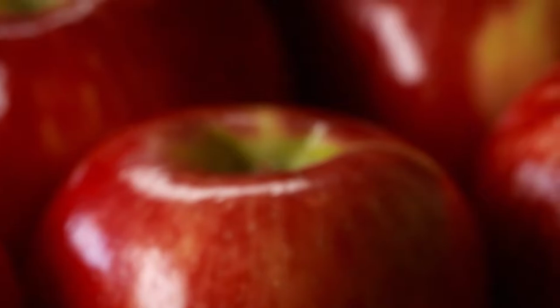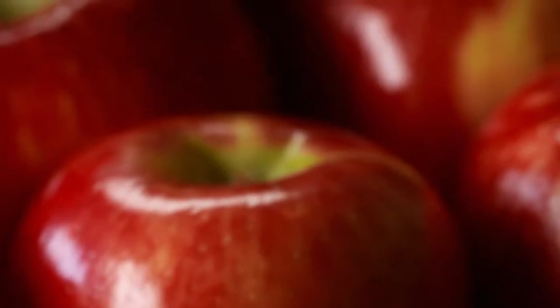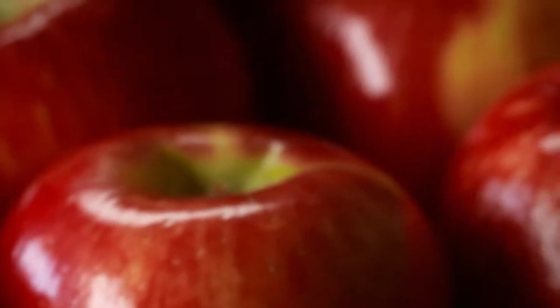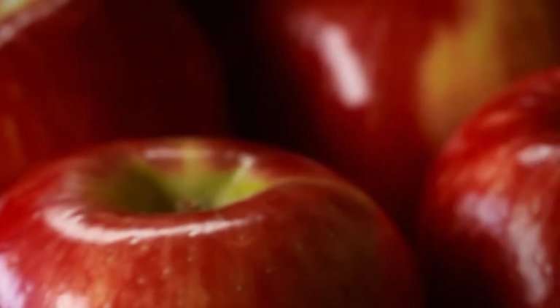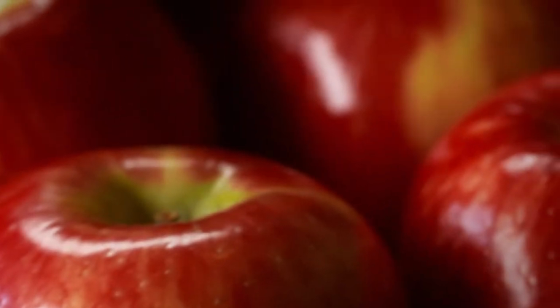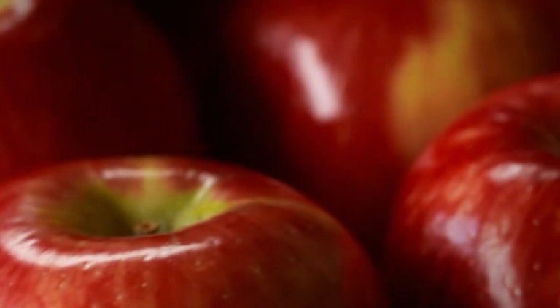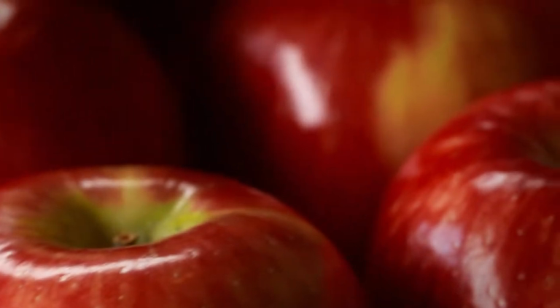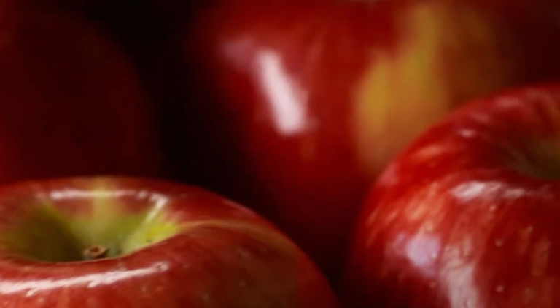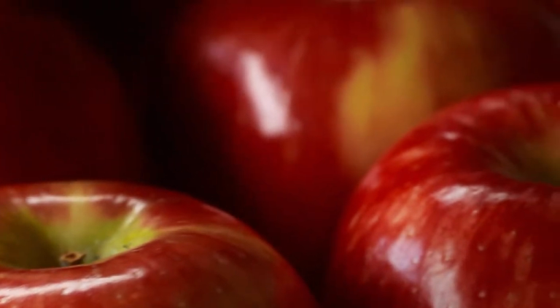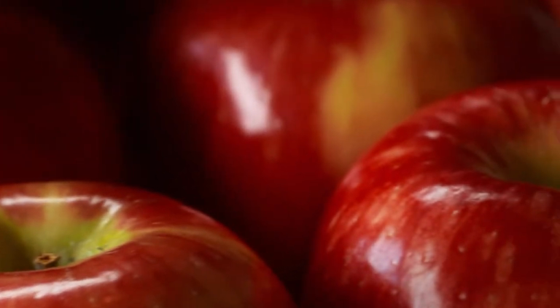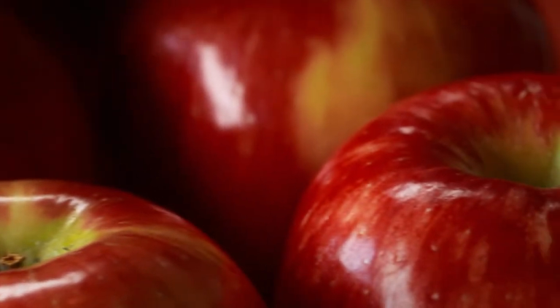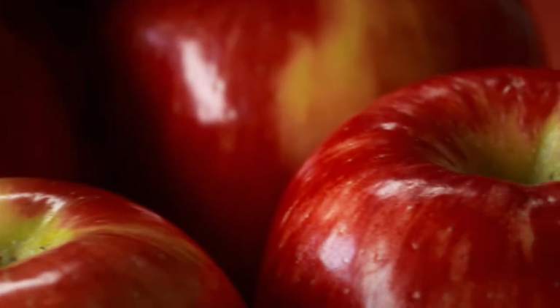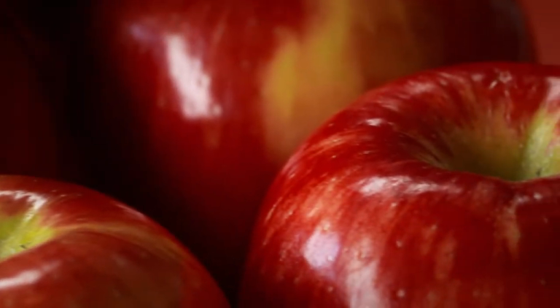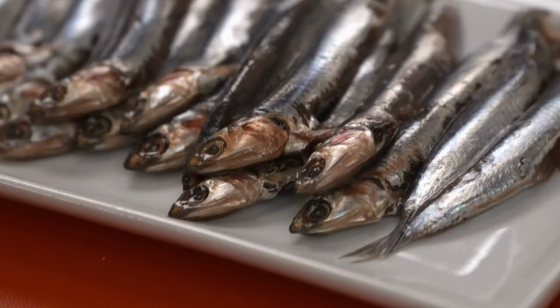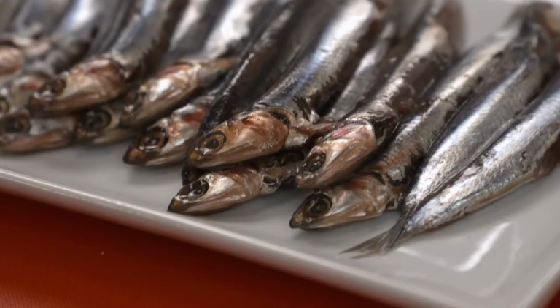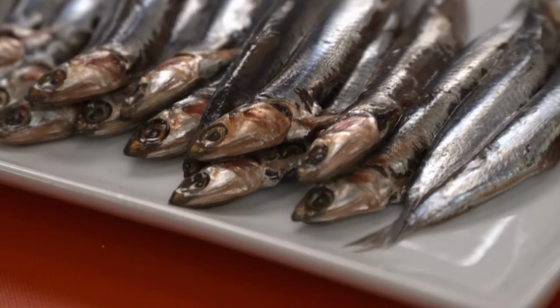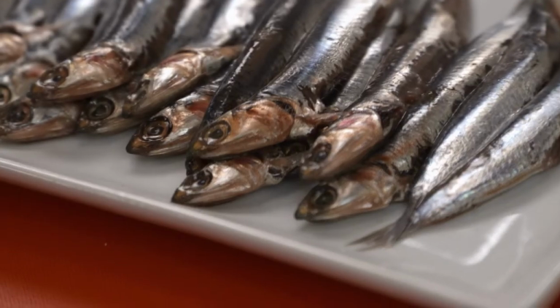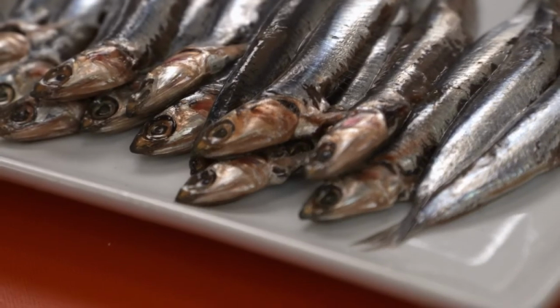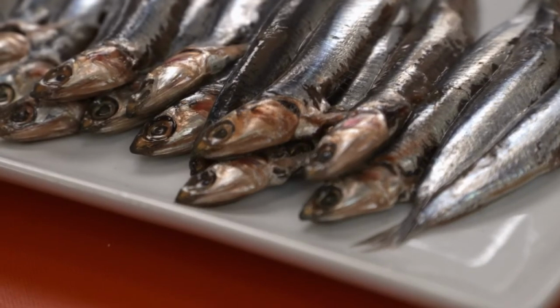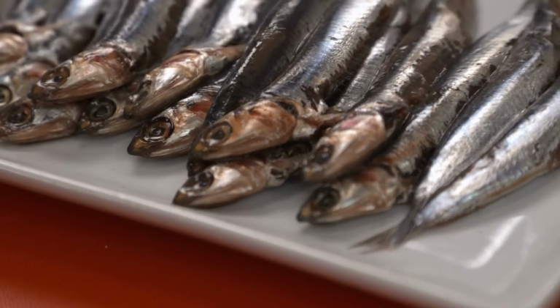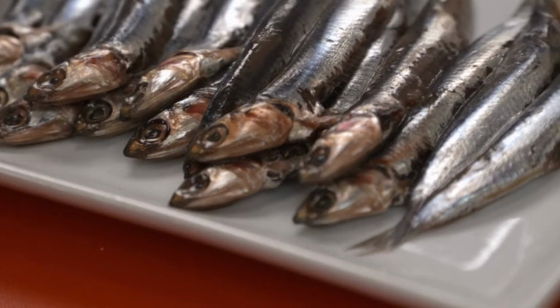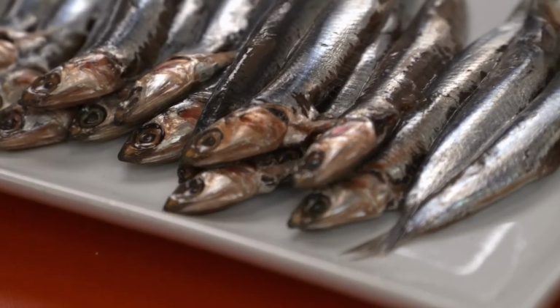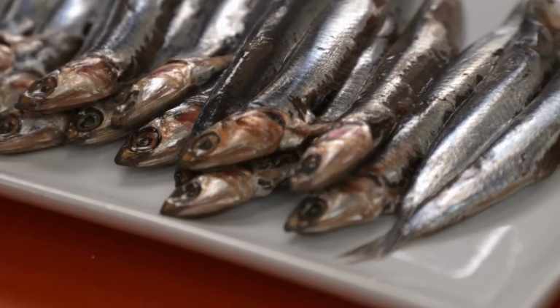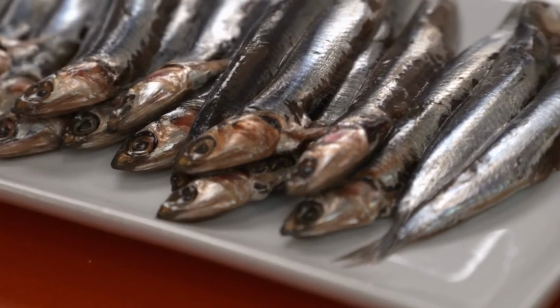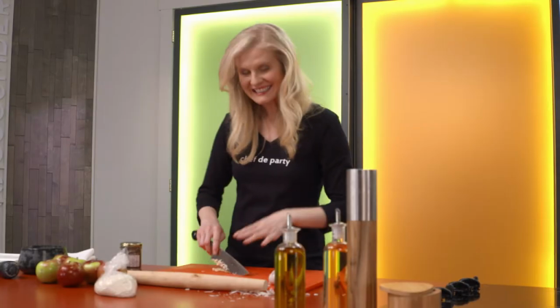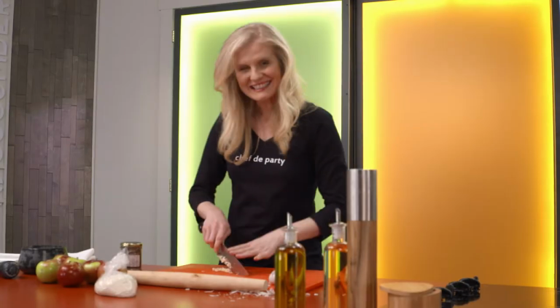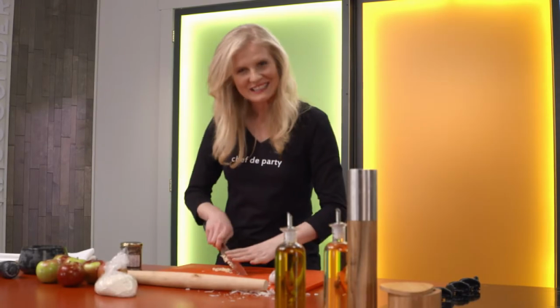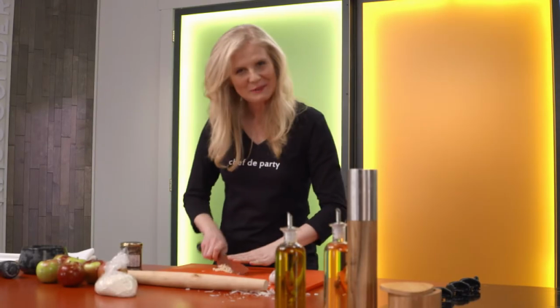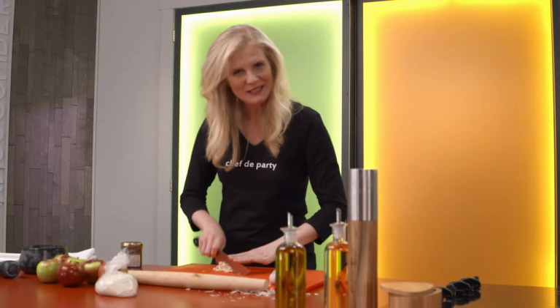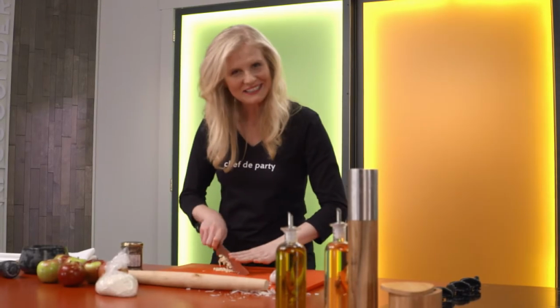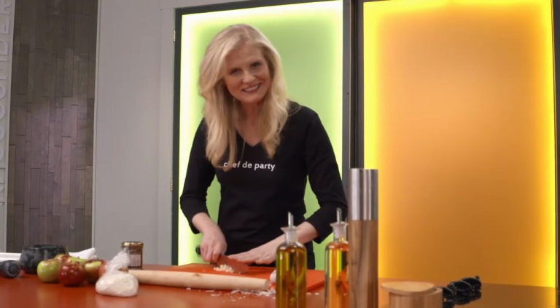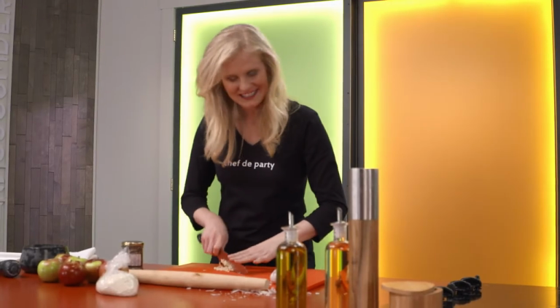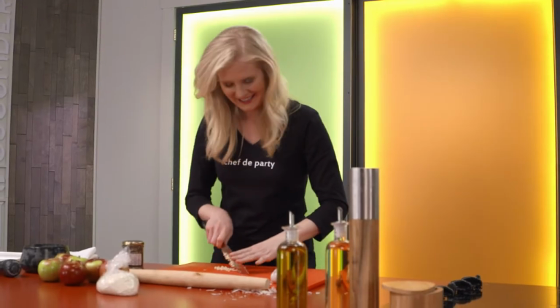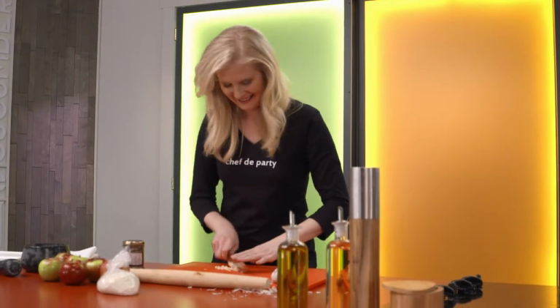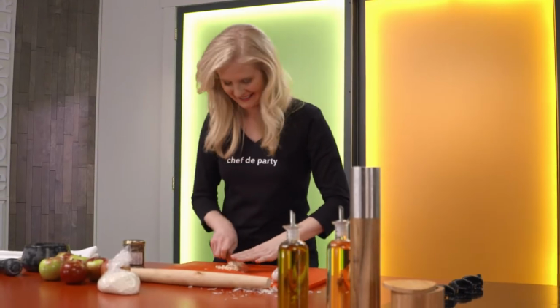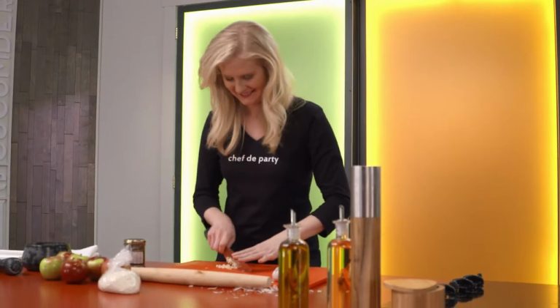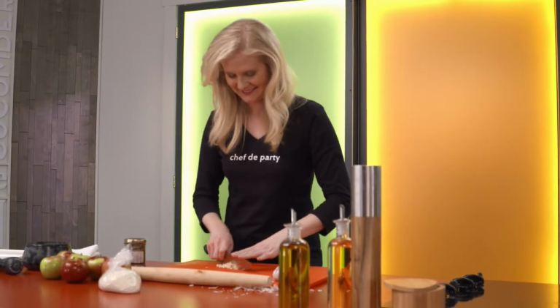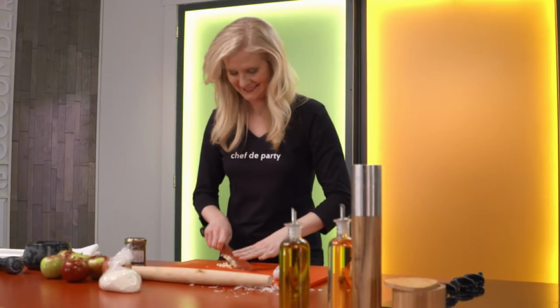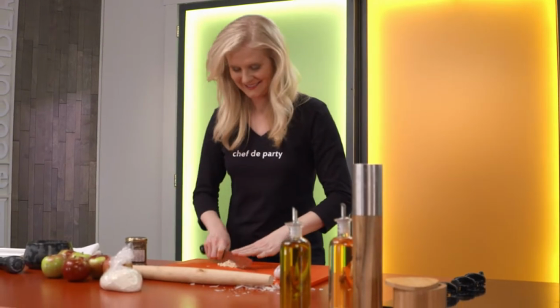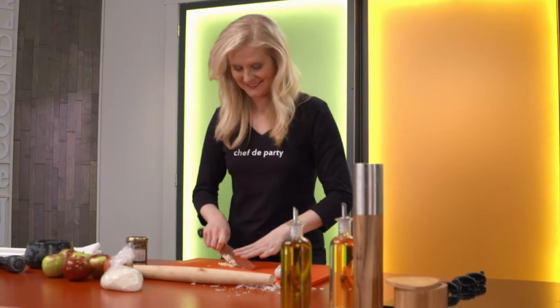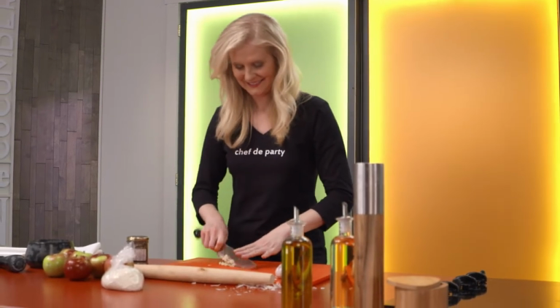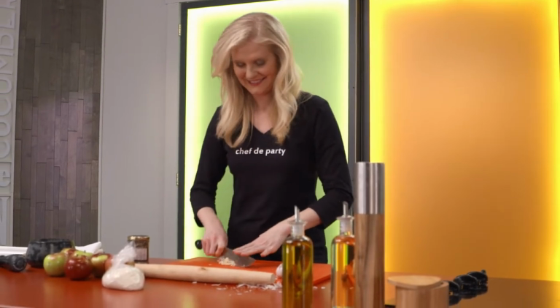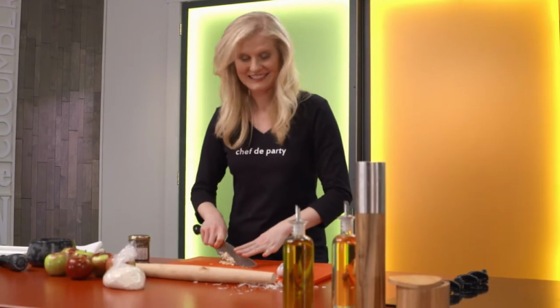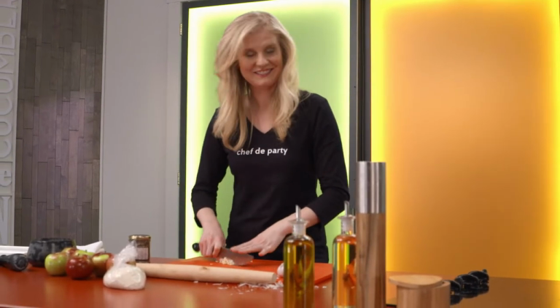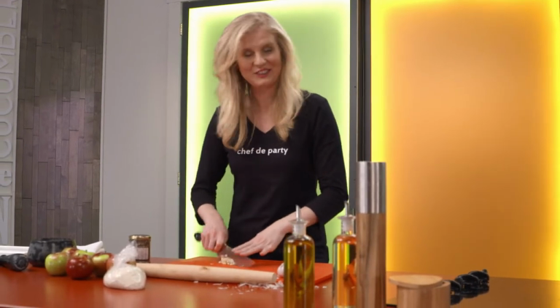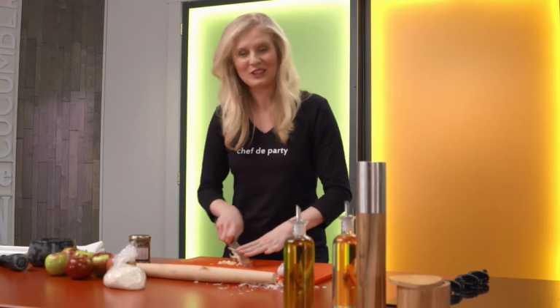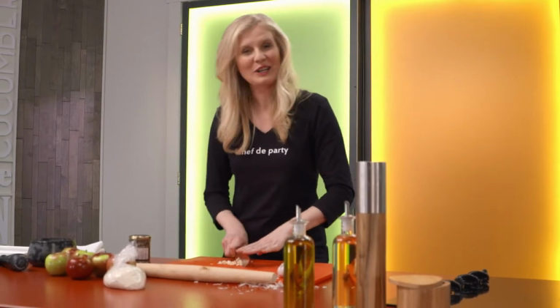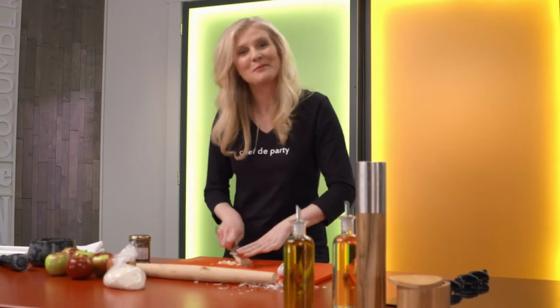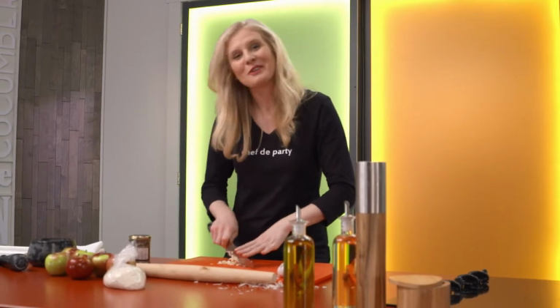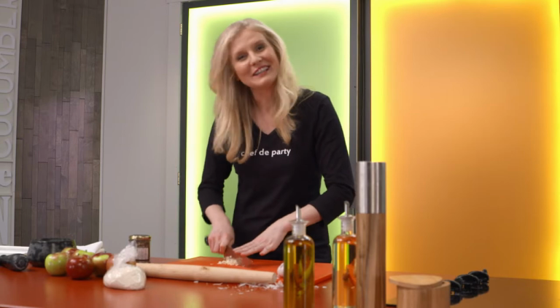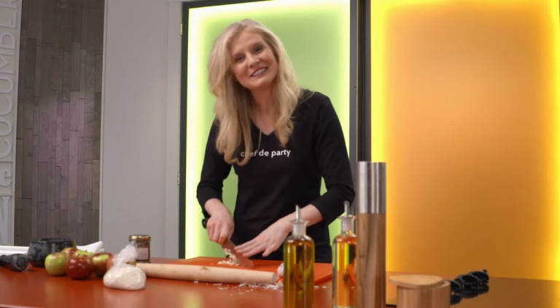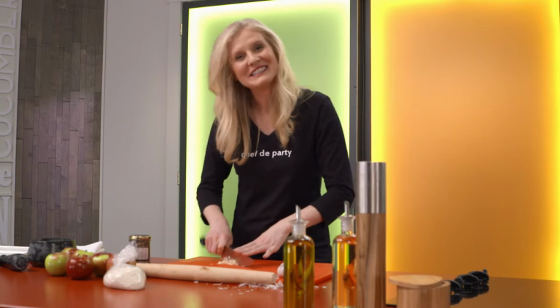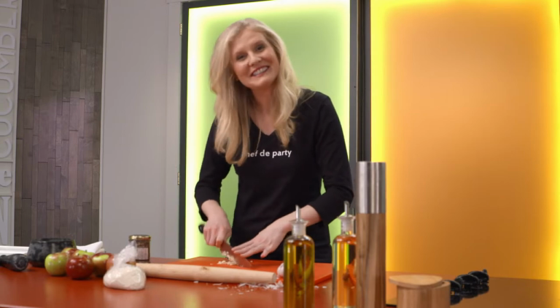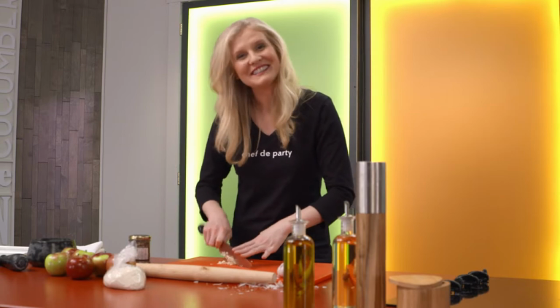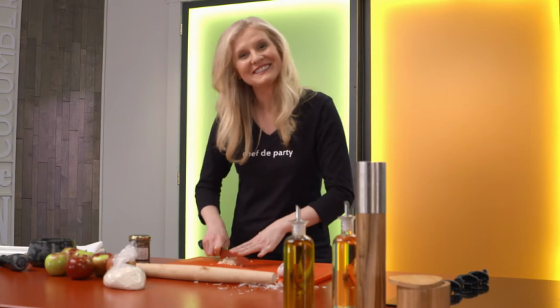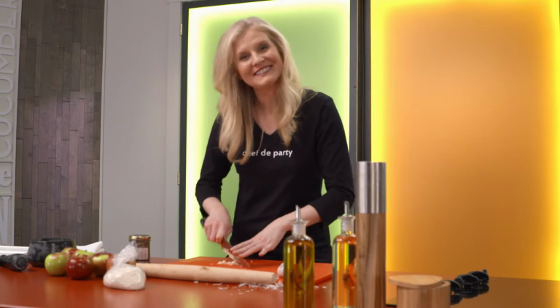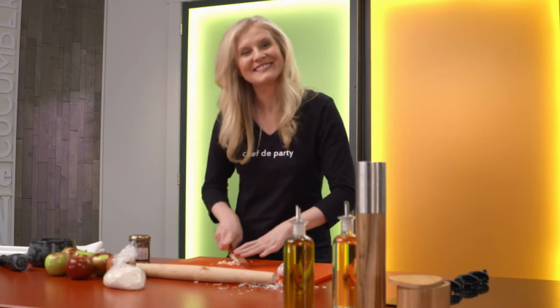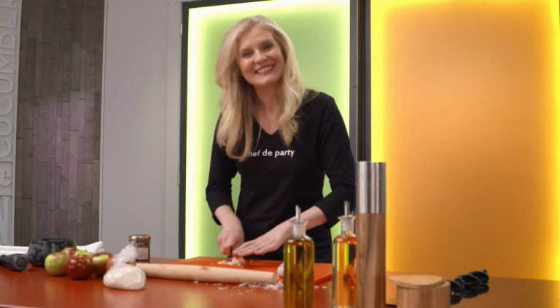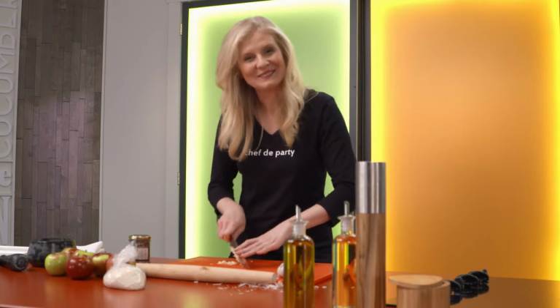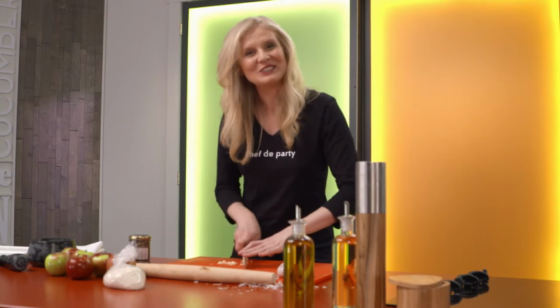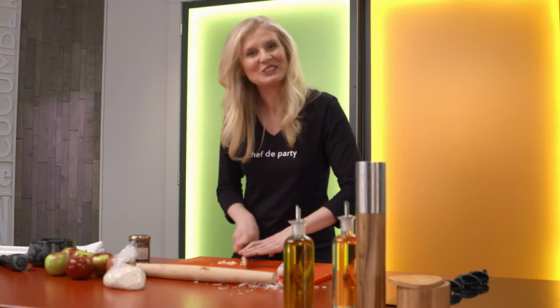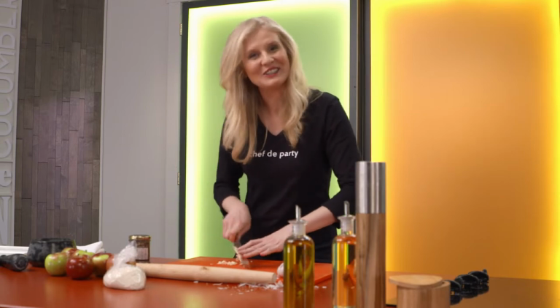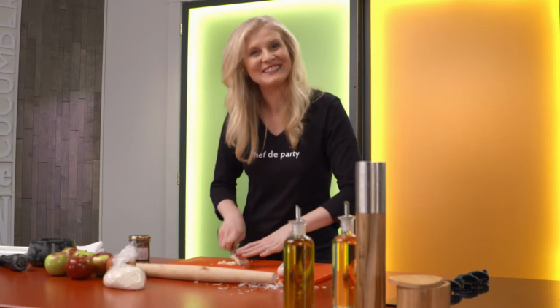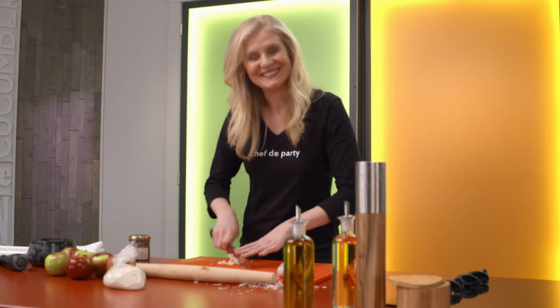Apples and anchovies in a pizza. And if you think I'm crazy, let me show you.